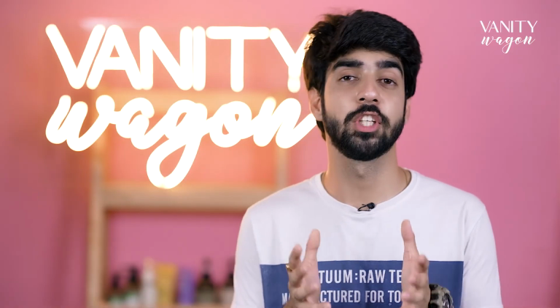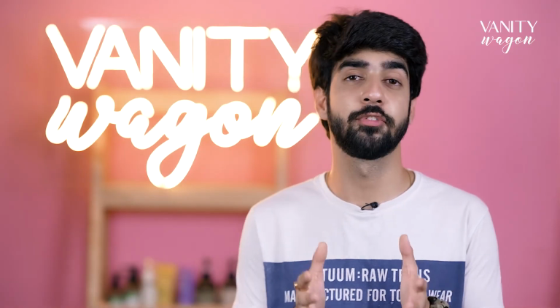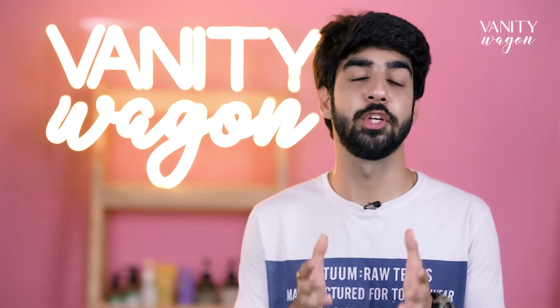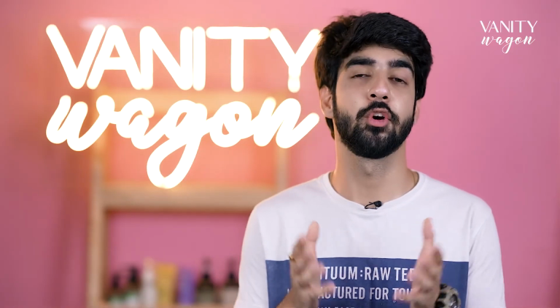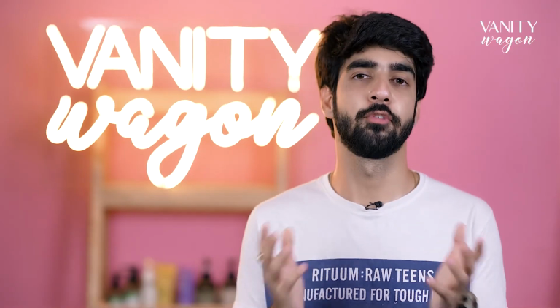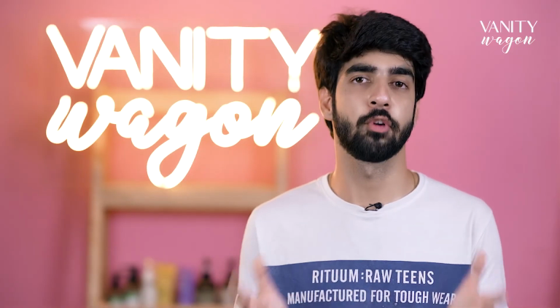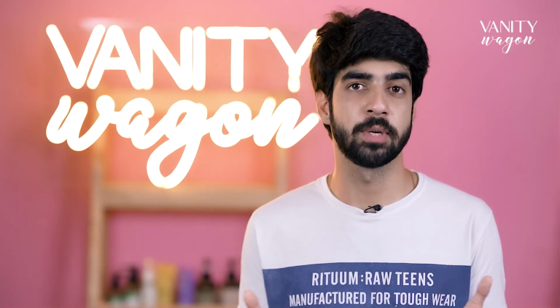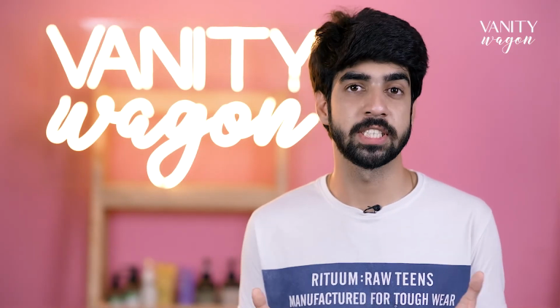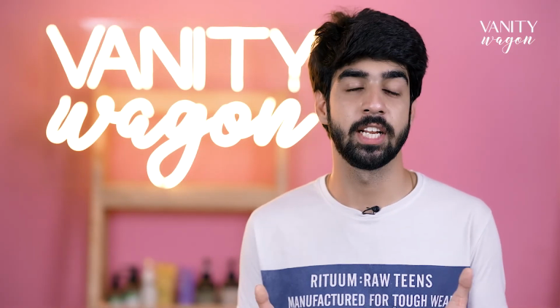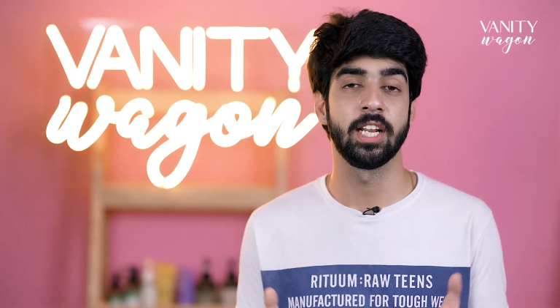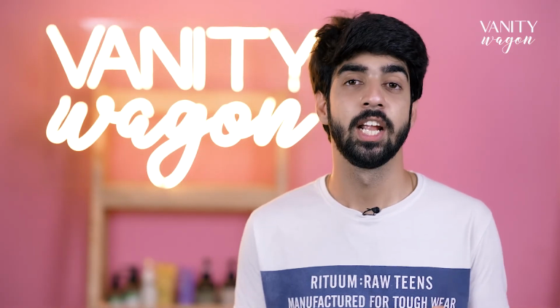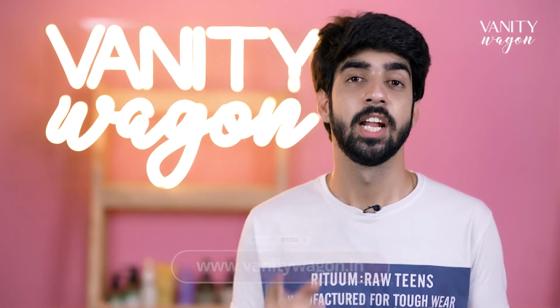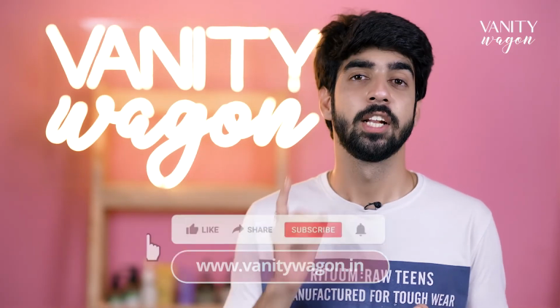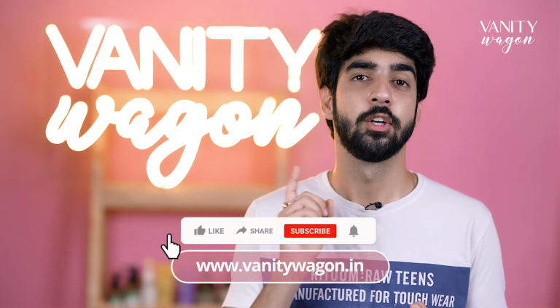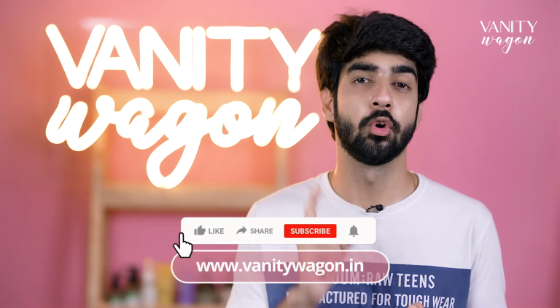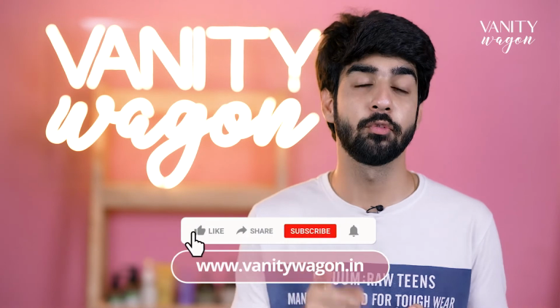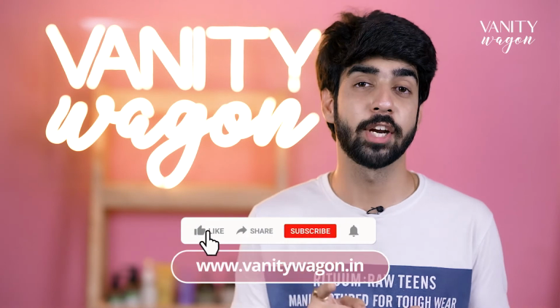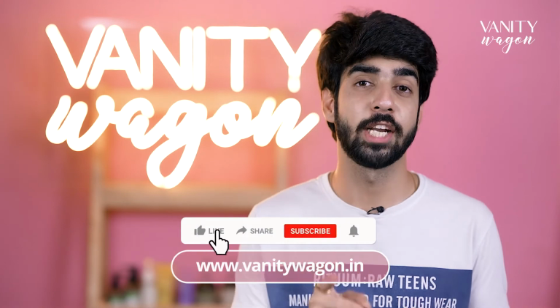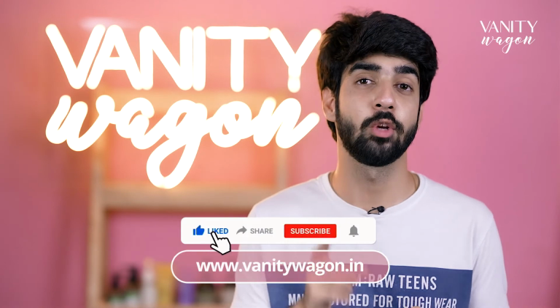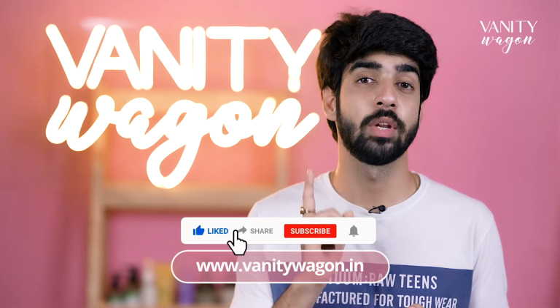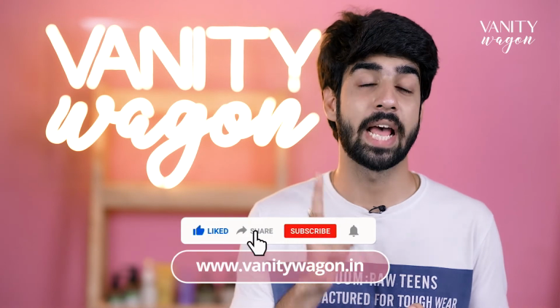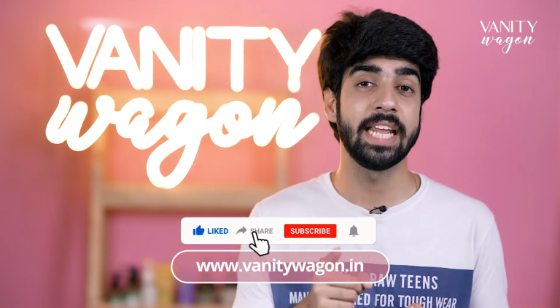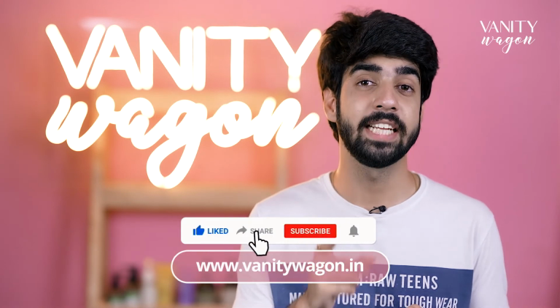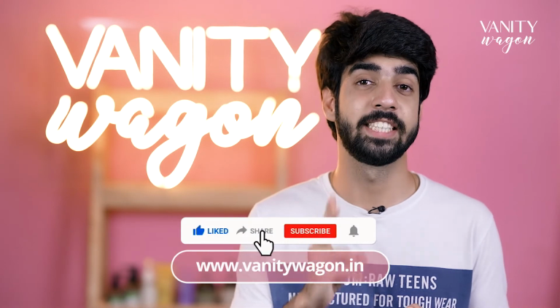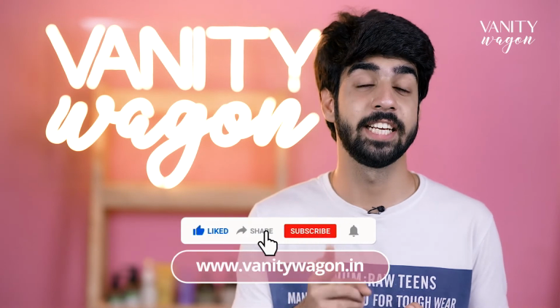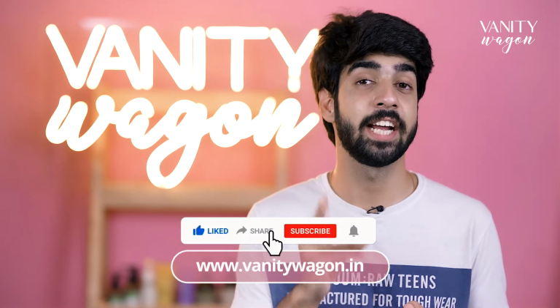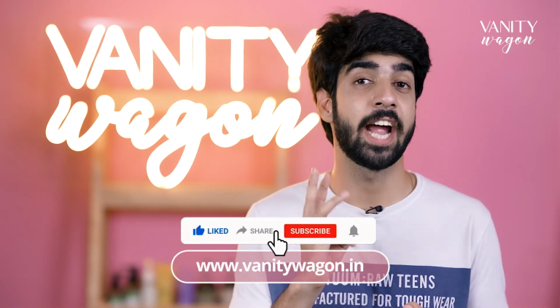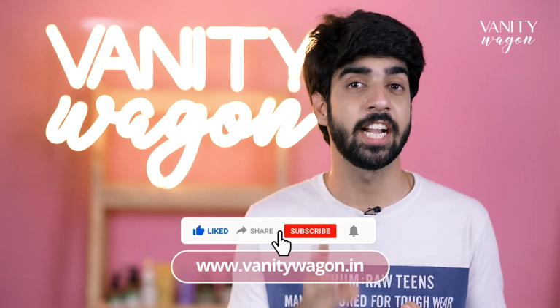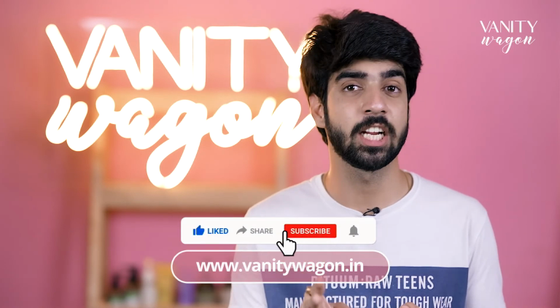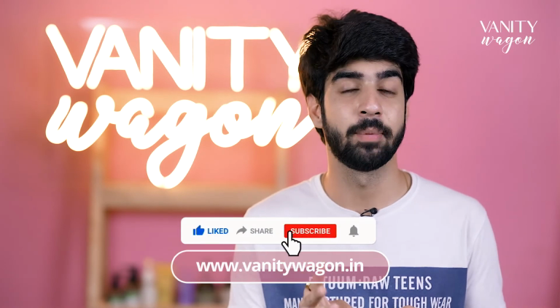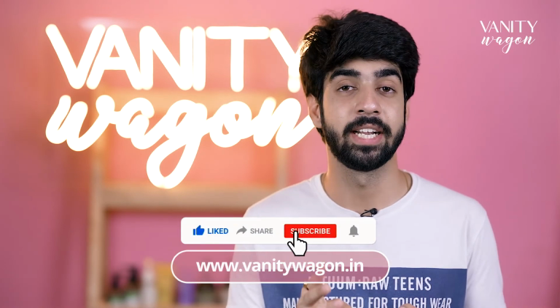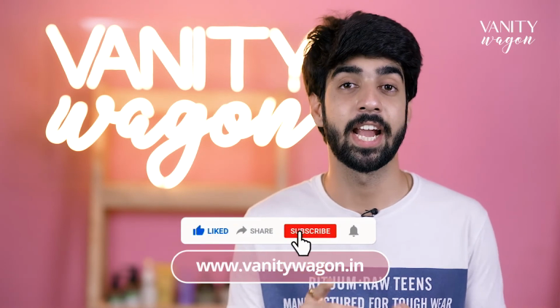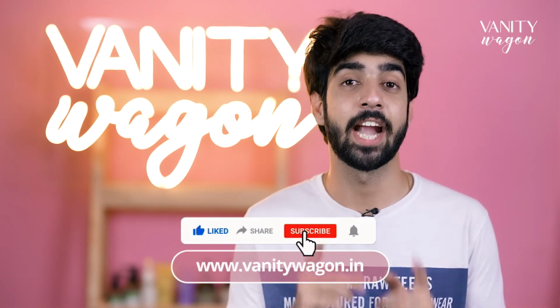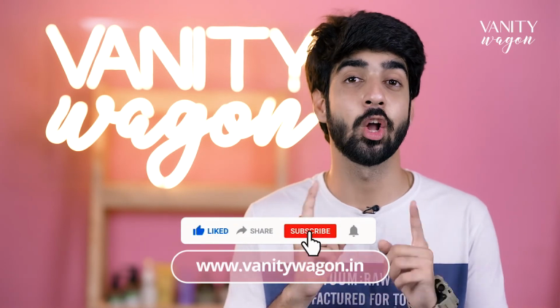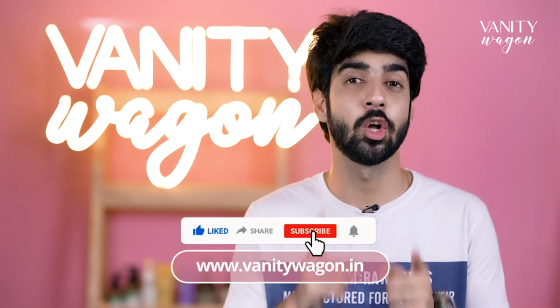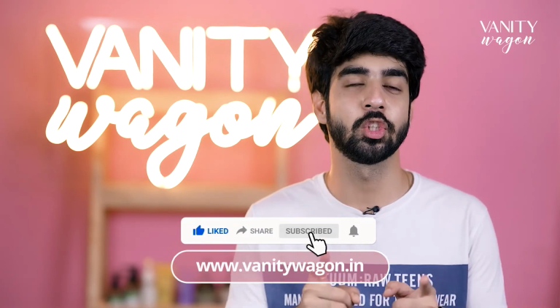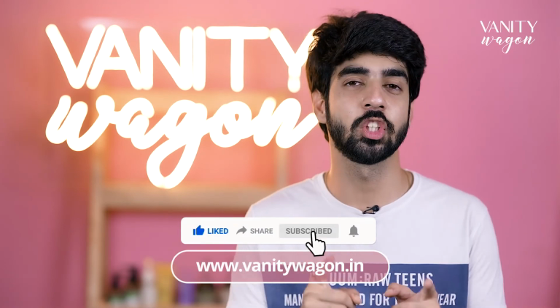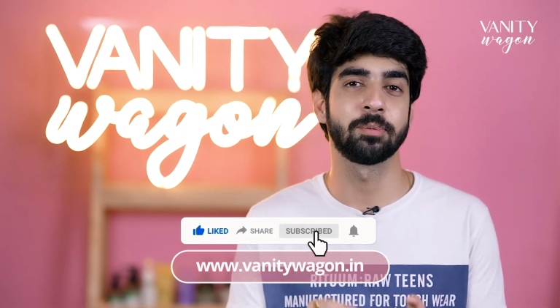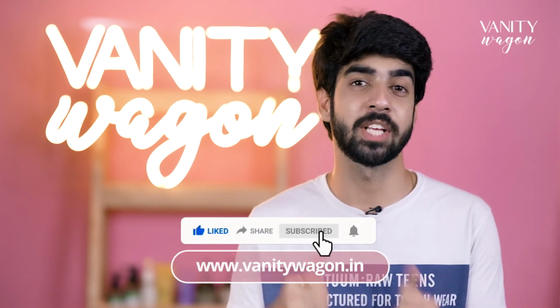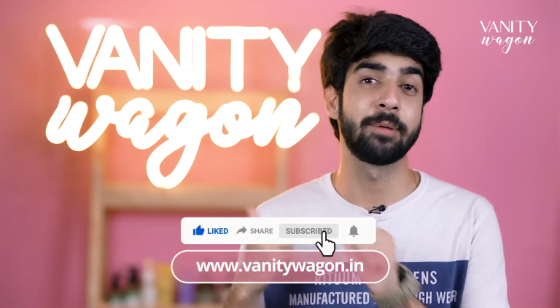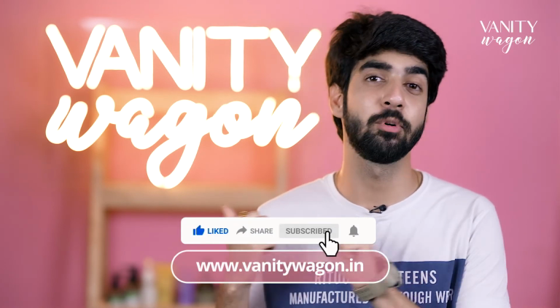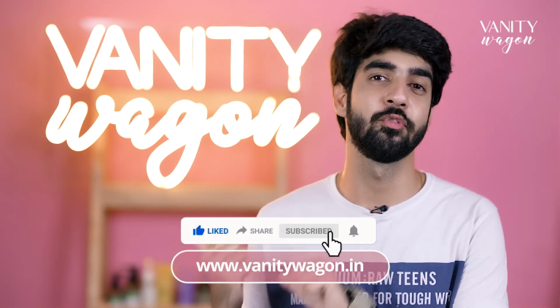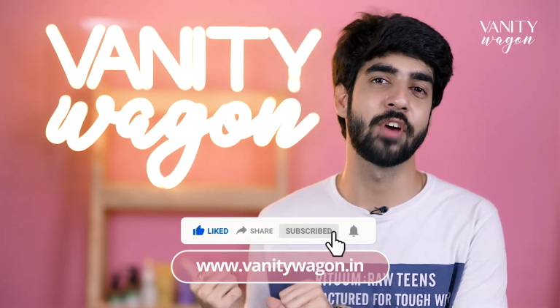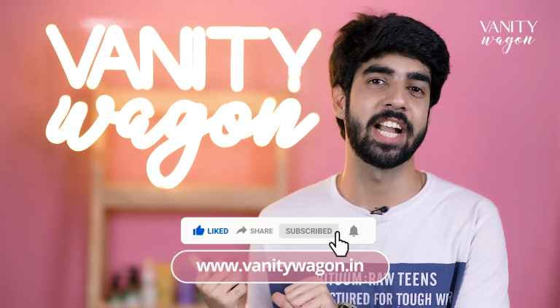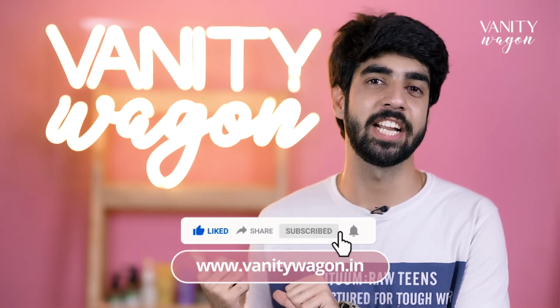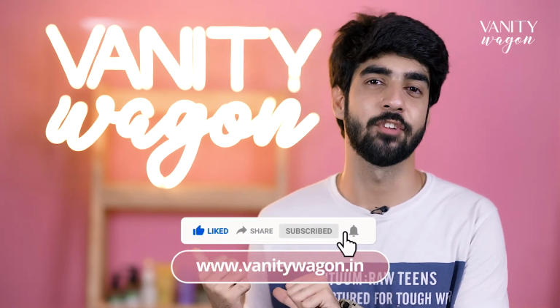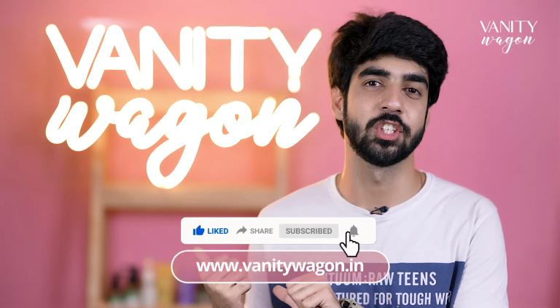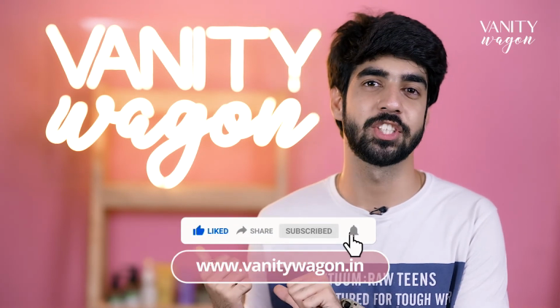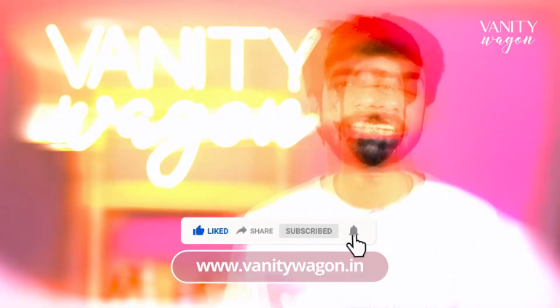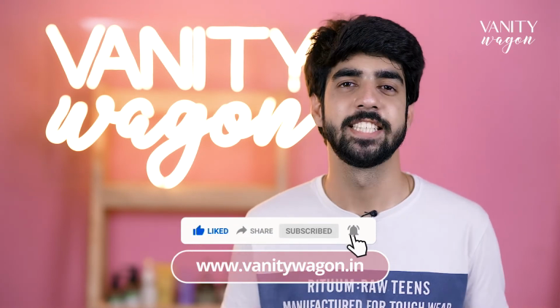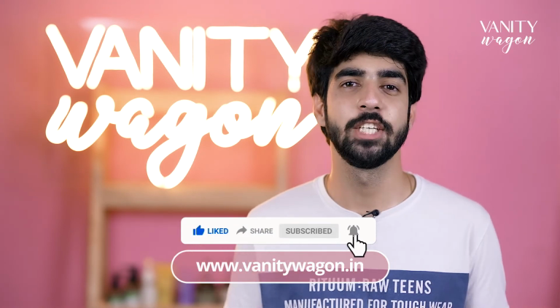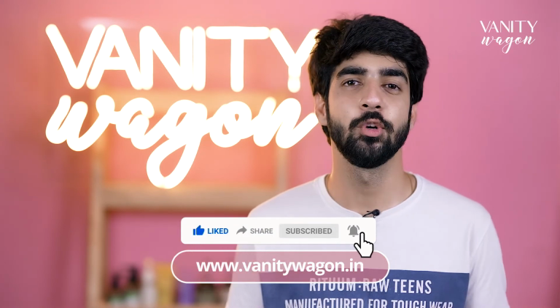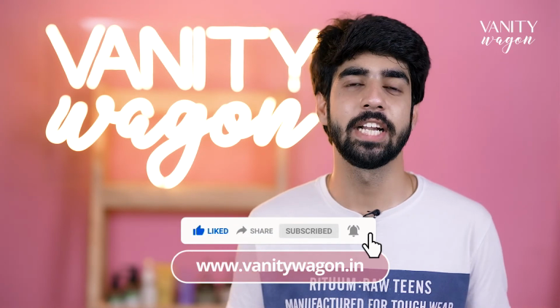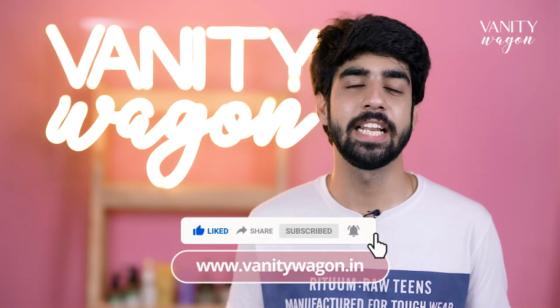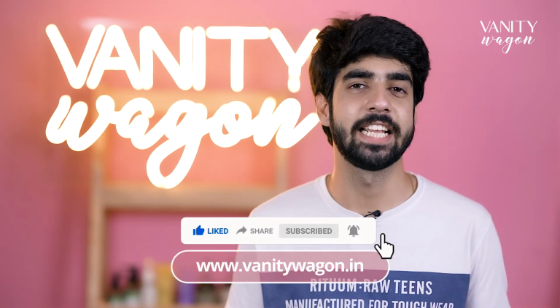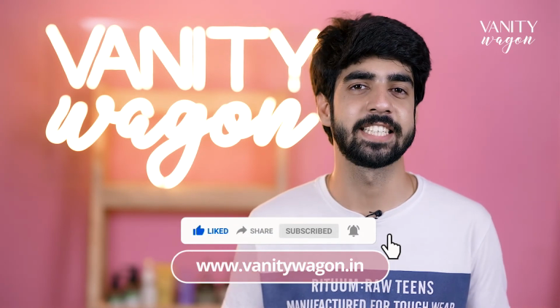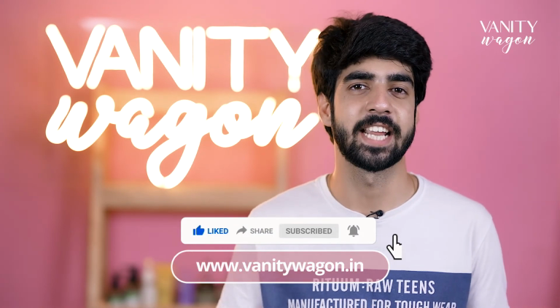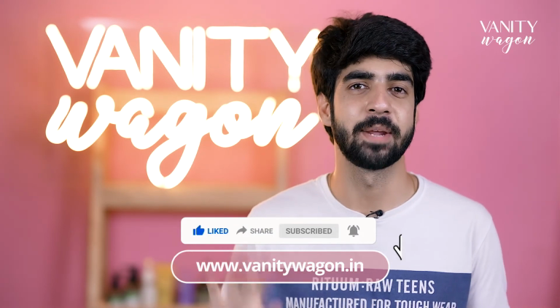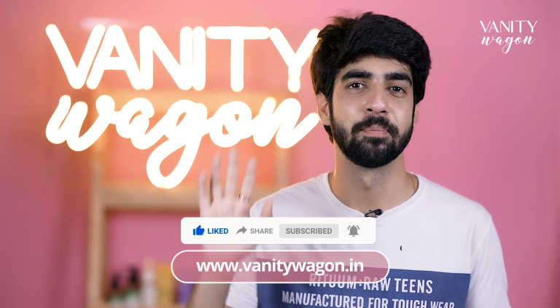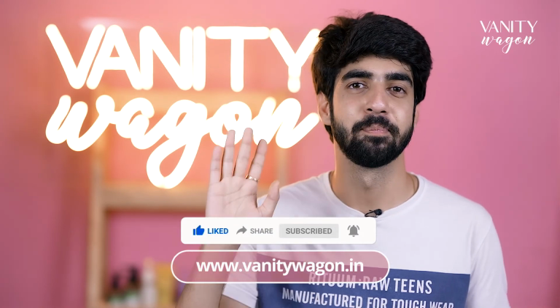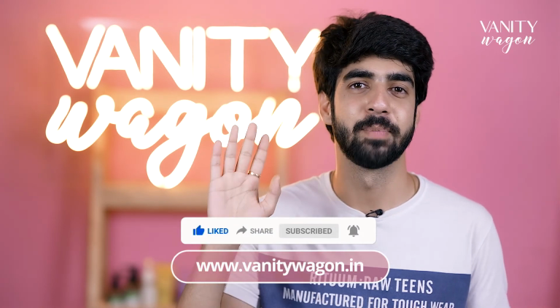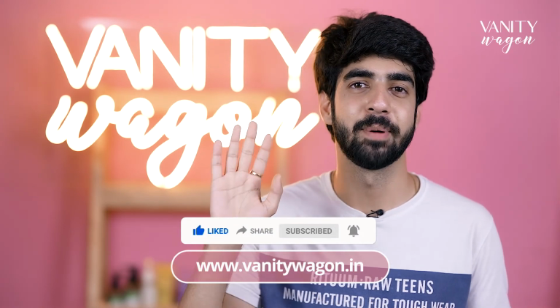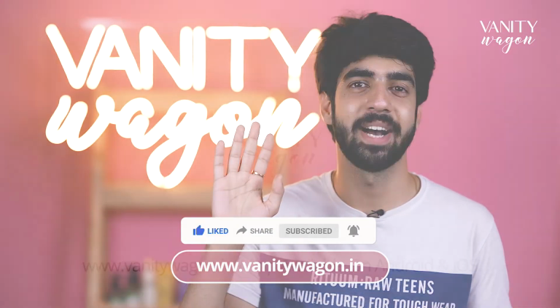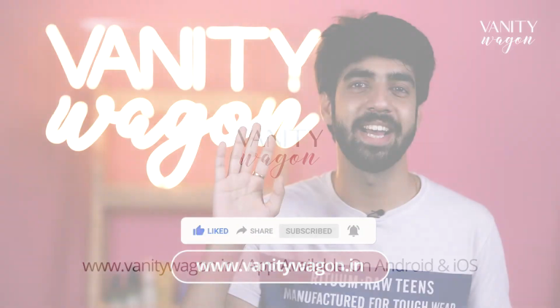So if you guys found this video informational, don't forget to like, share, and comment, and also subscribe to Vanity Watch. See you next time, bye bye!